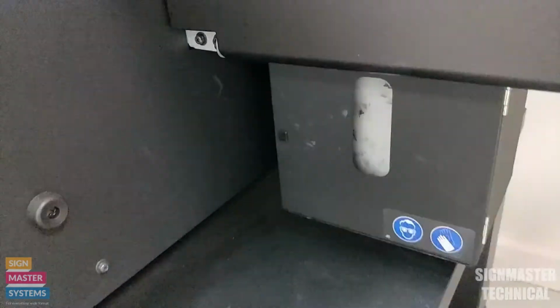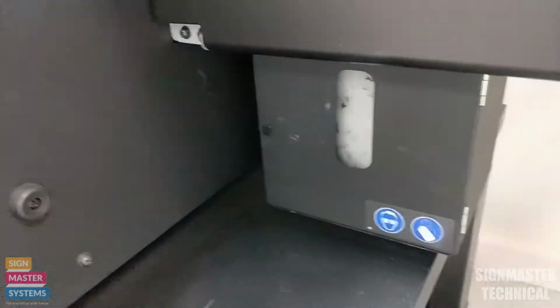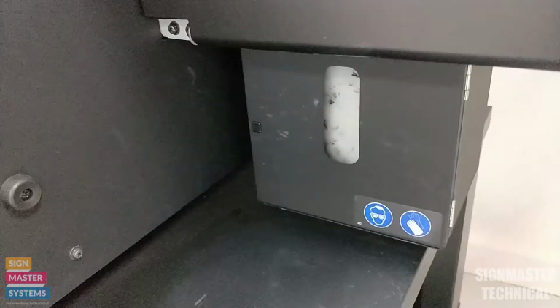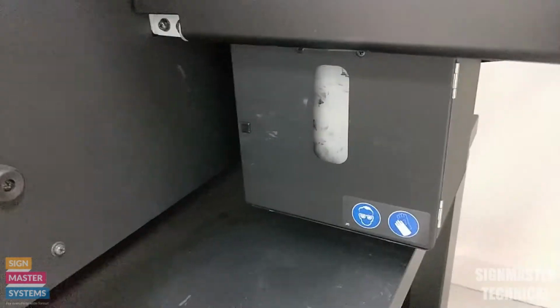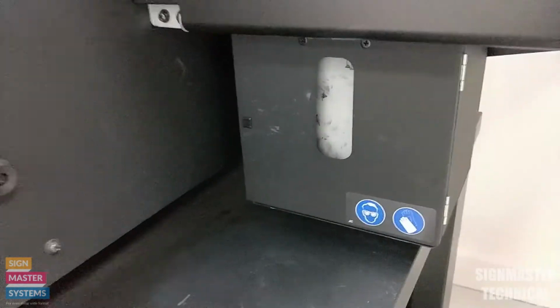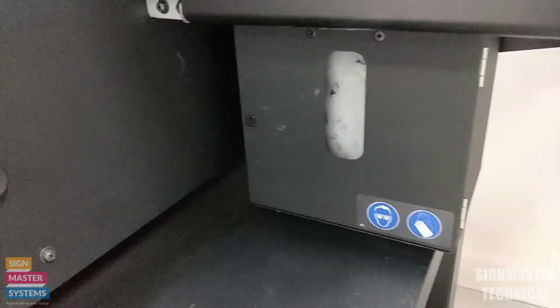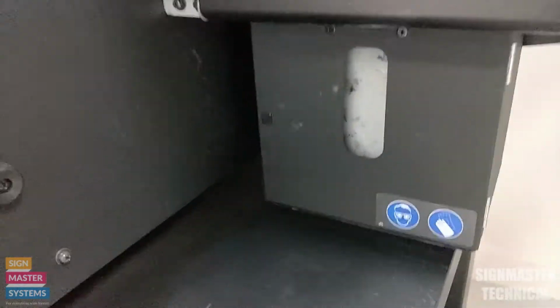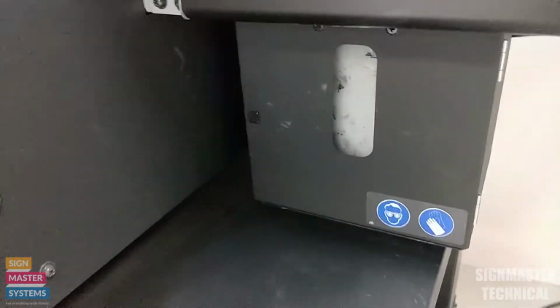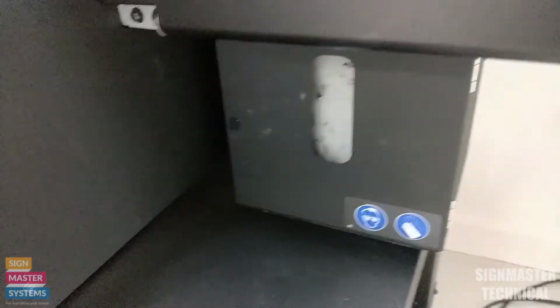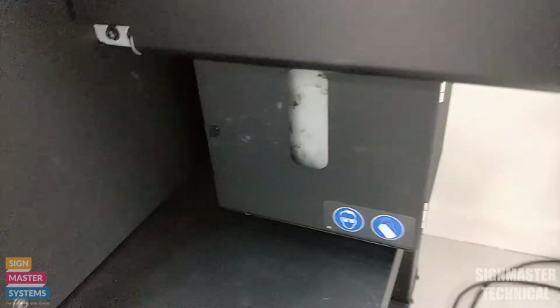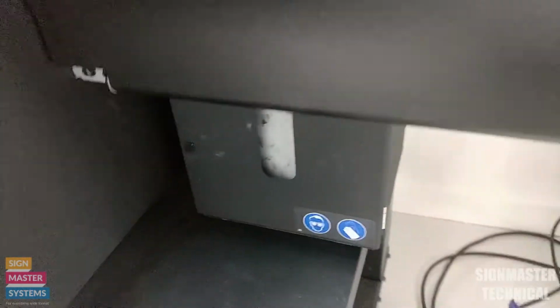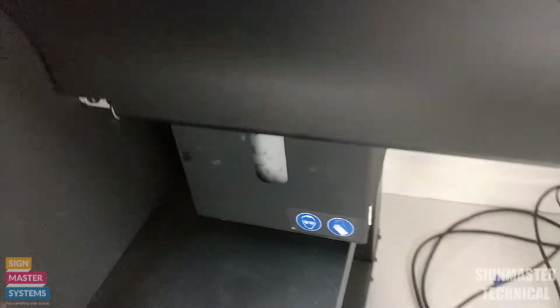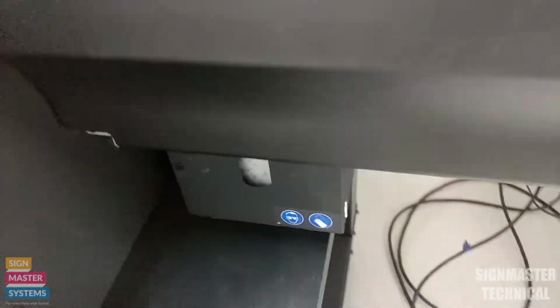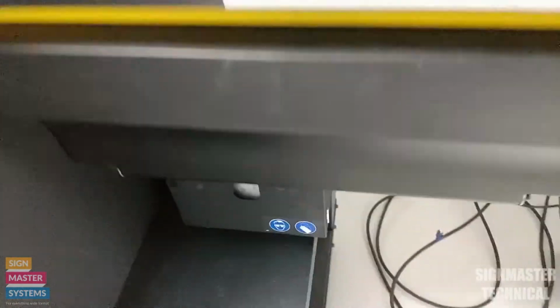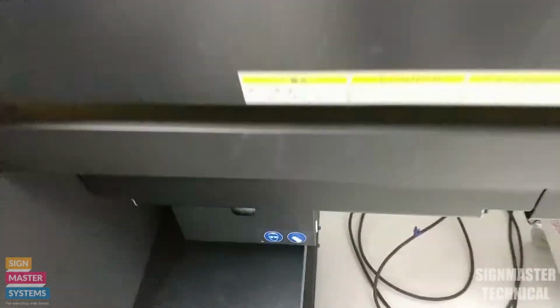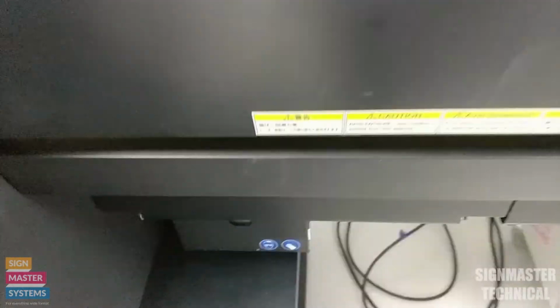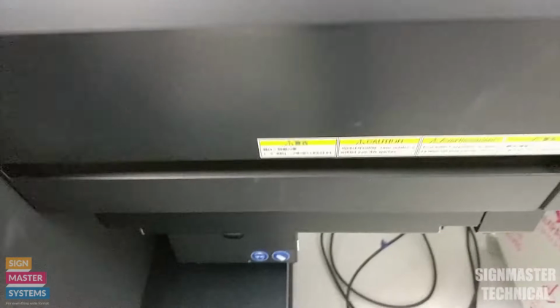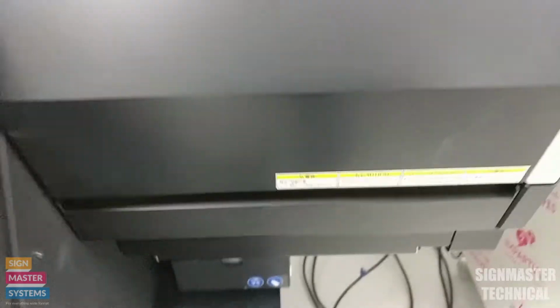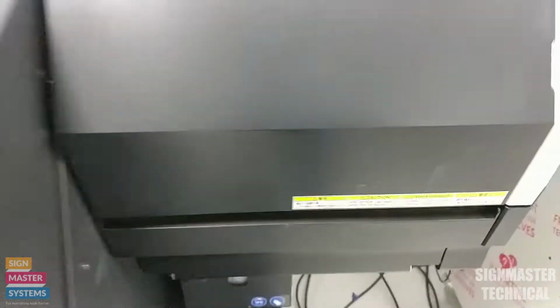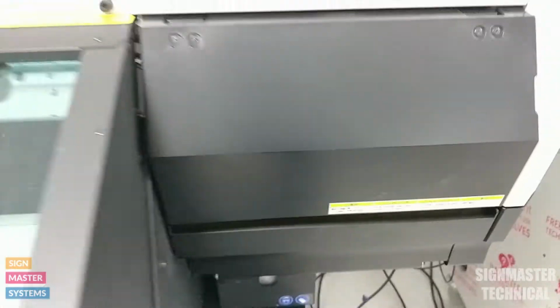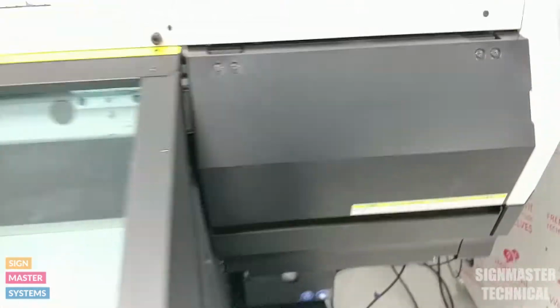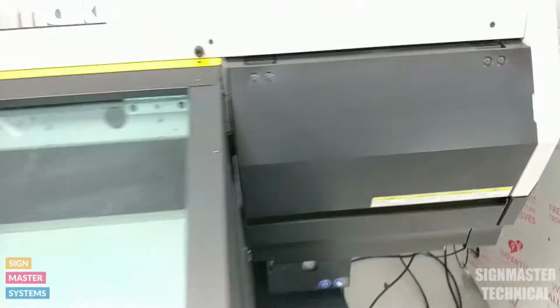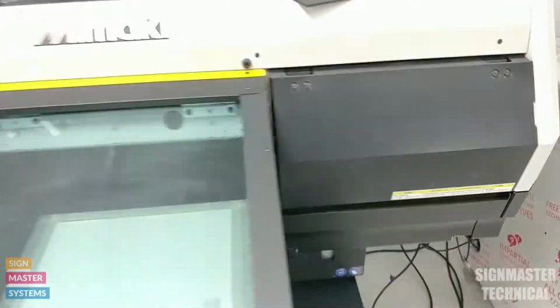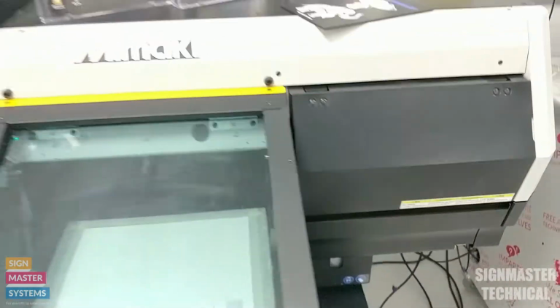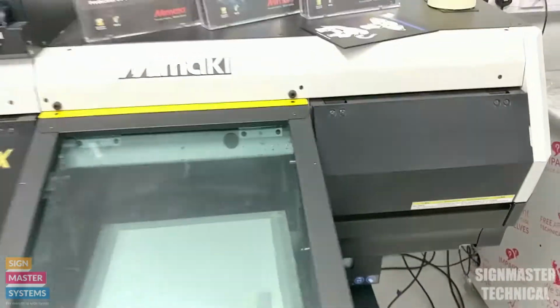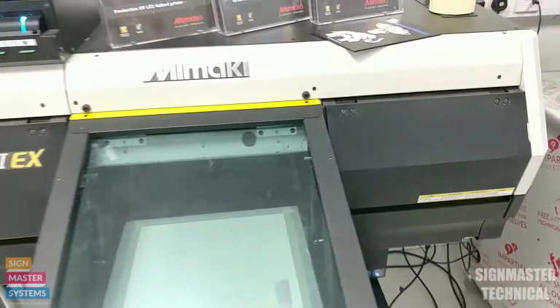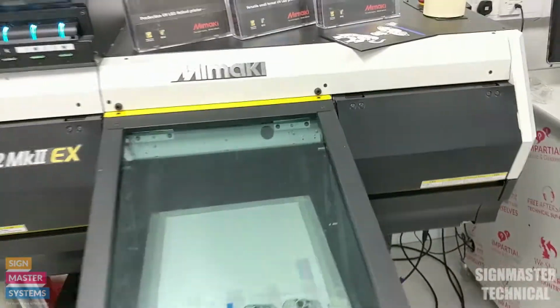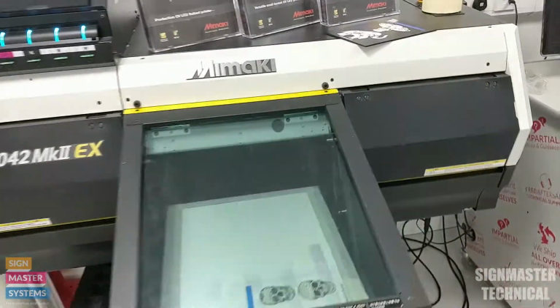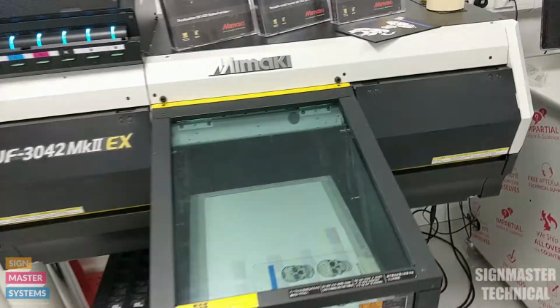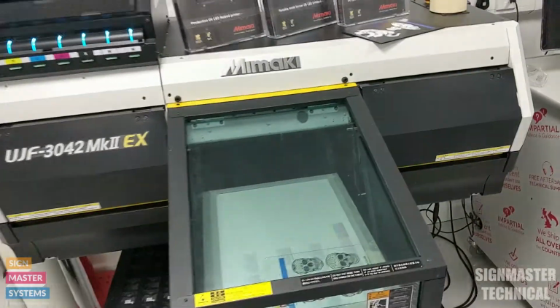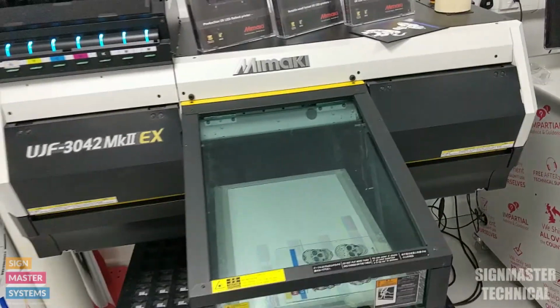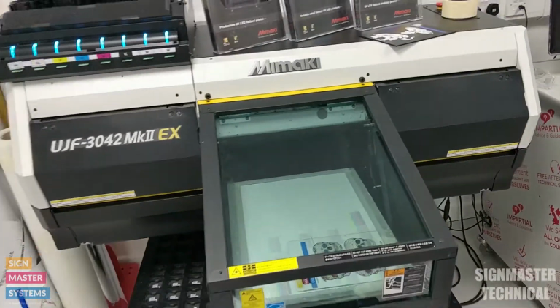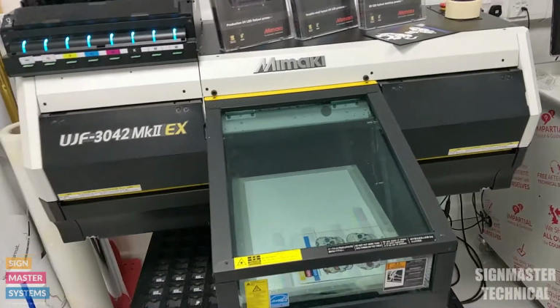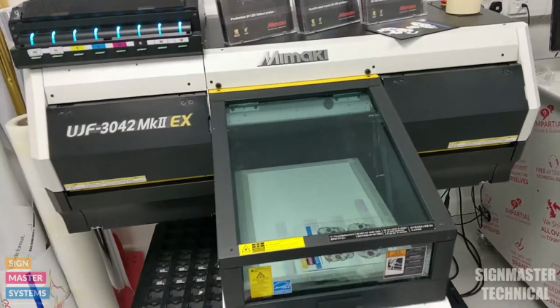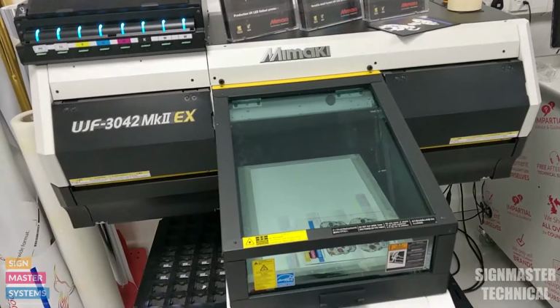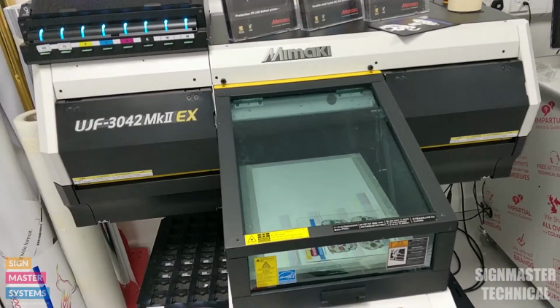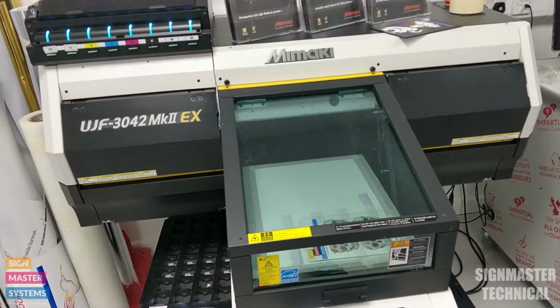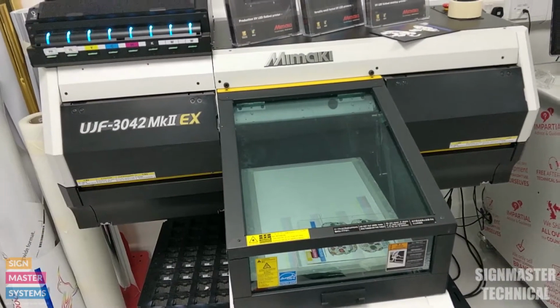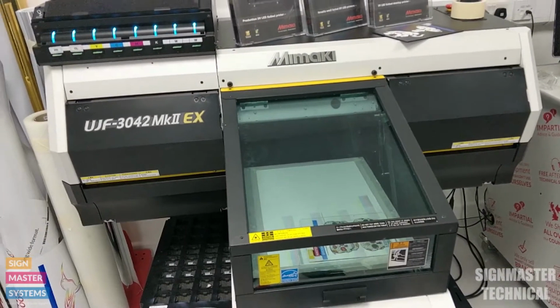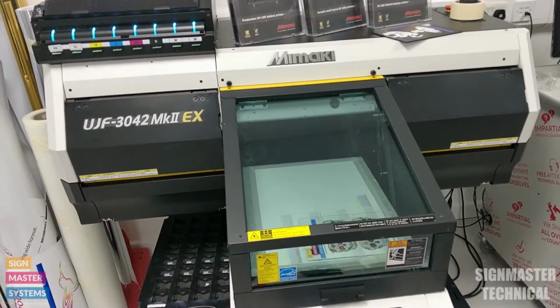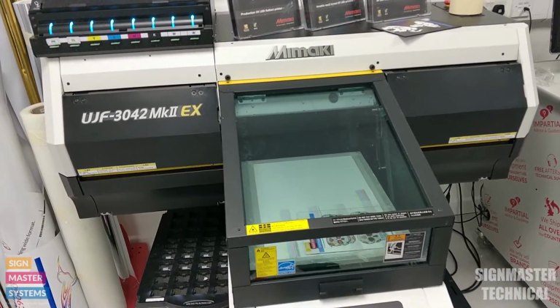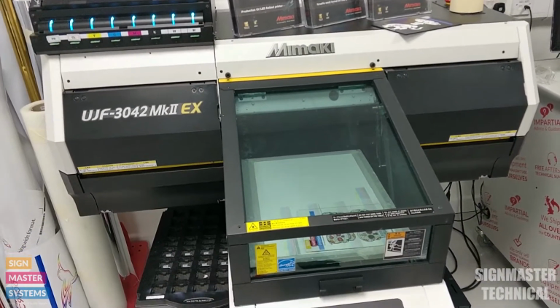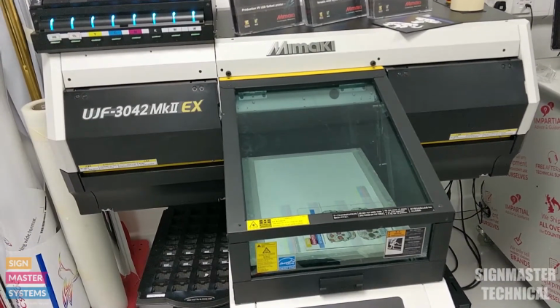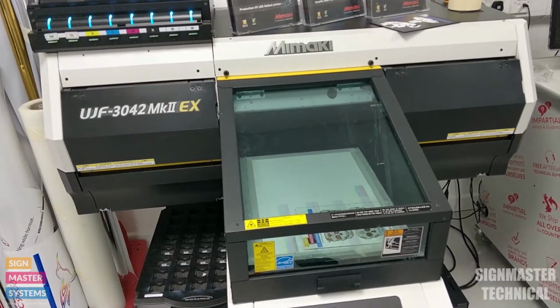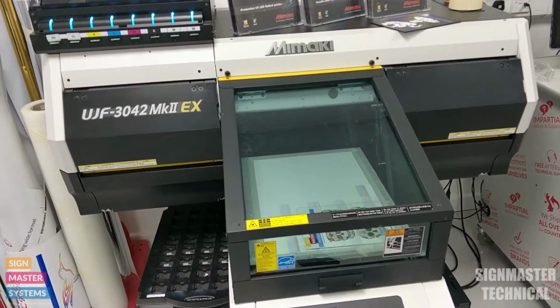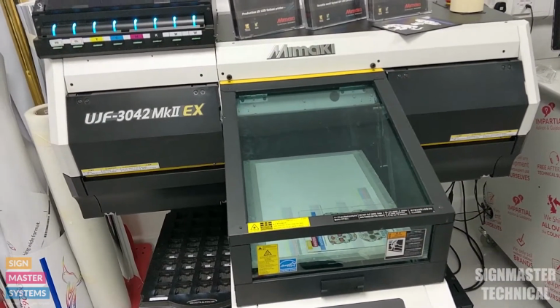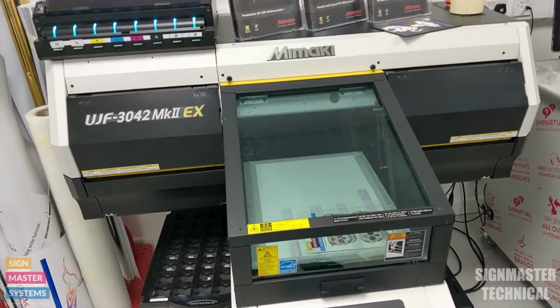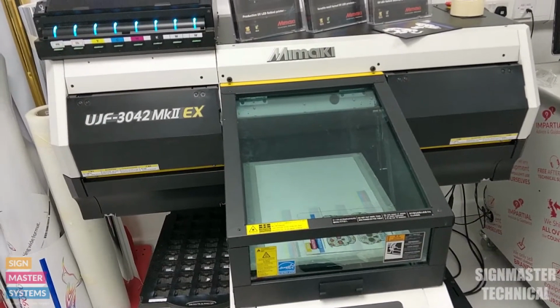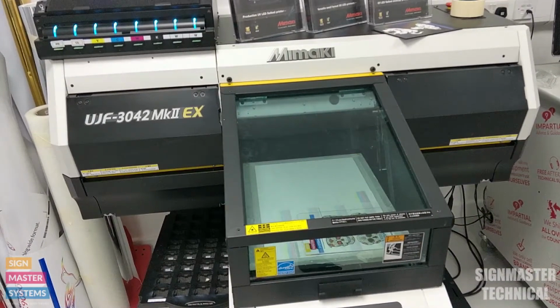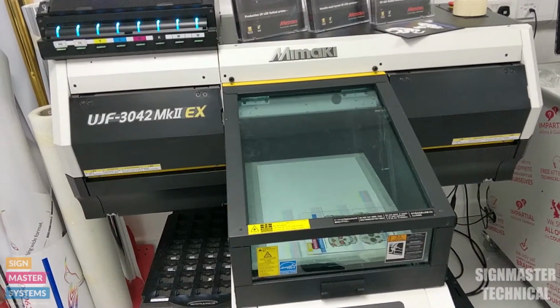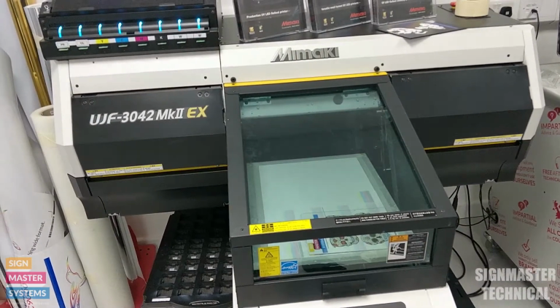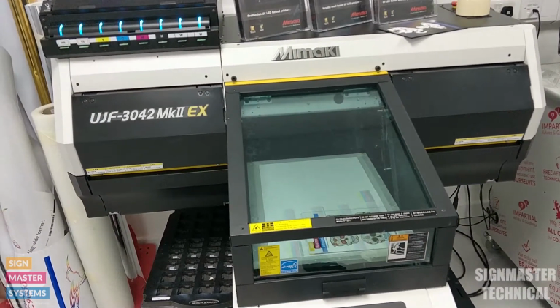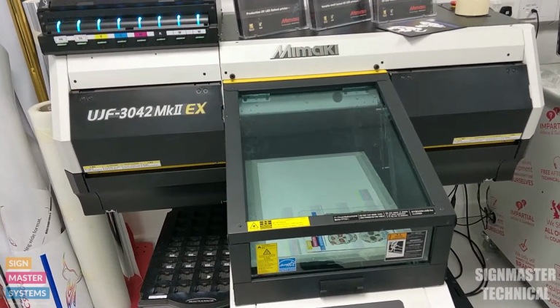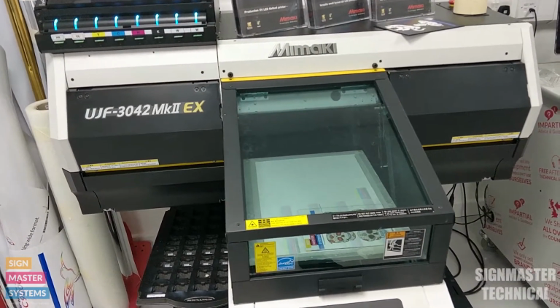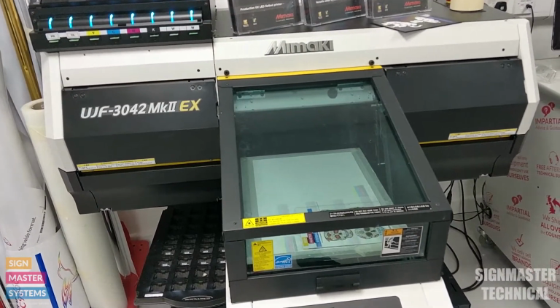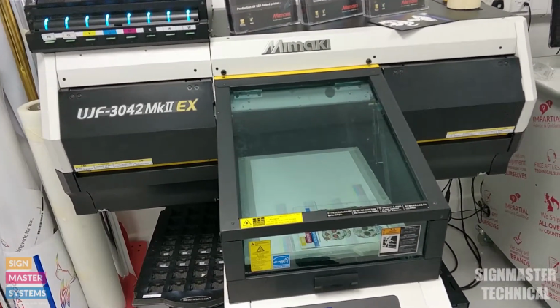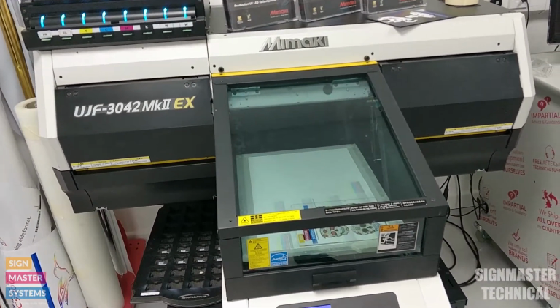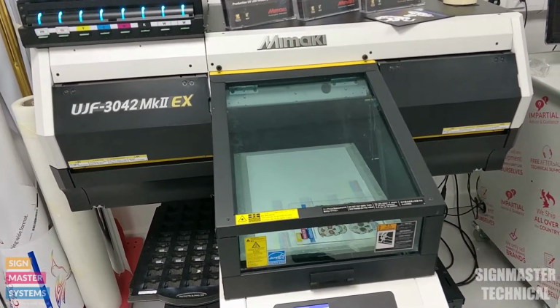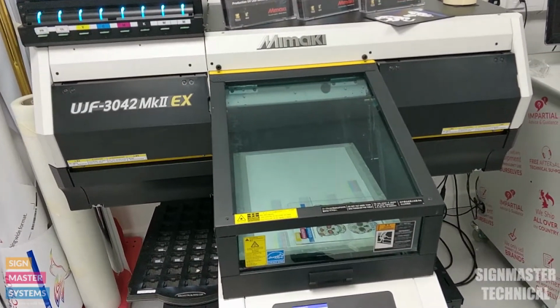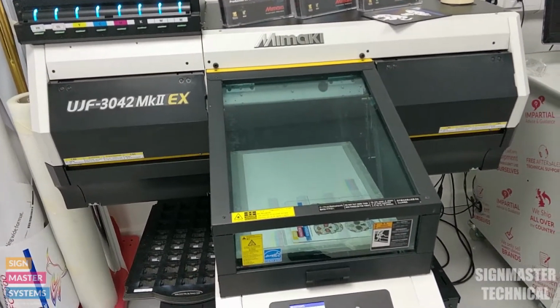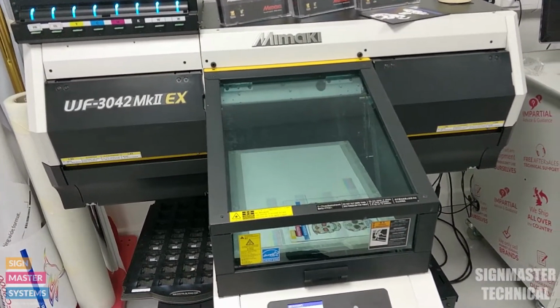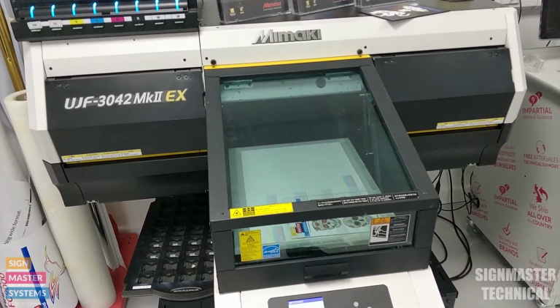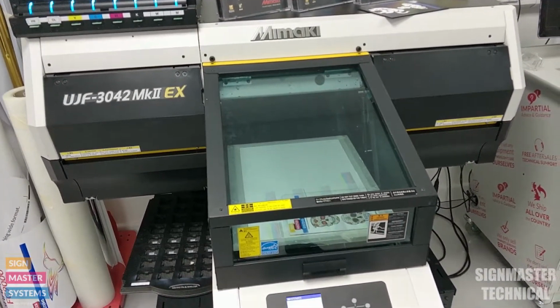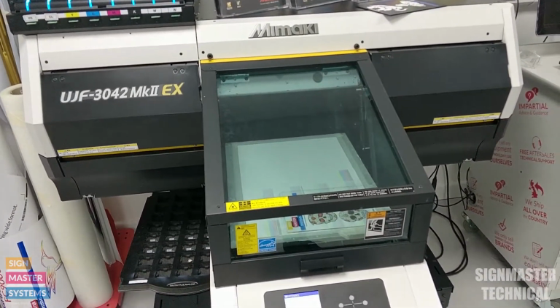And that's how to do your maintenance on your UJF Mark II machine from Mimaki.